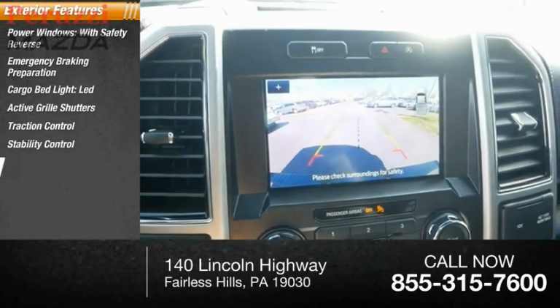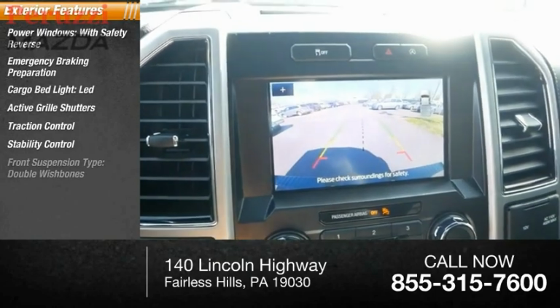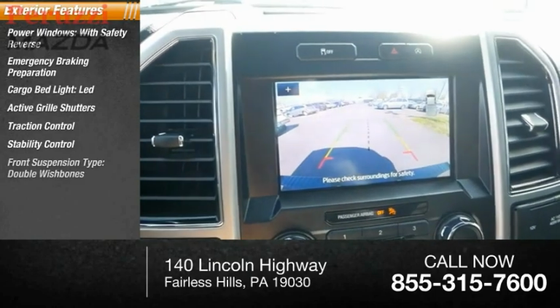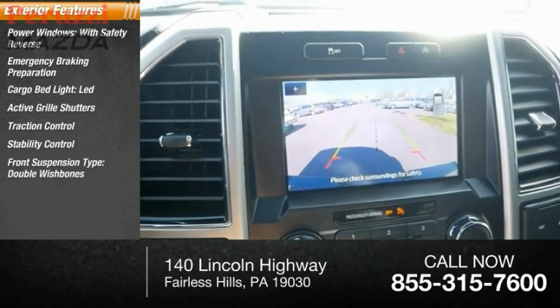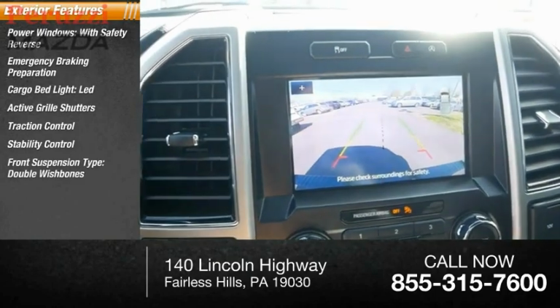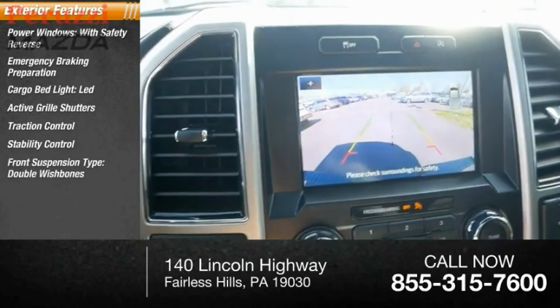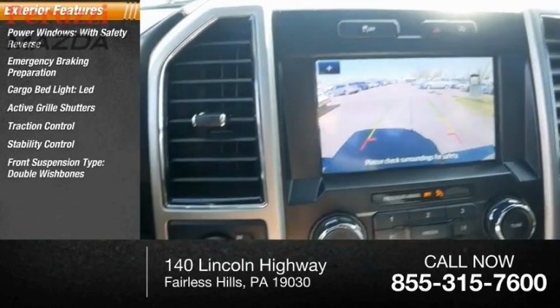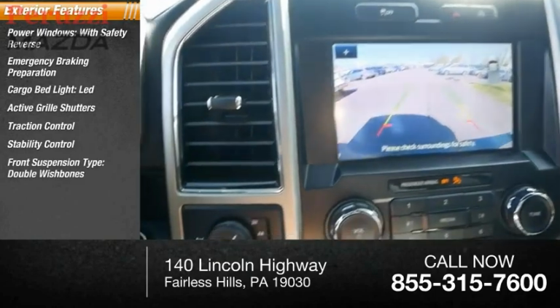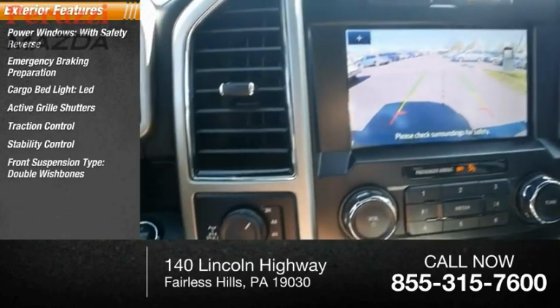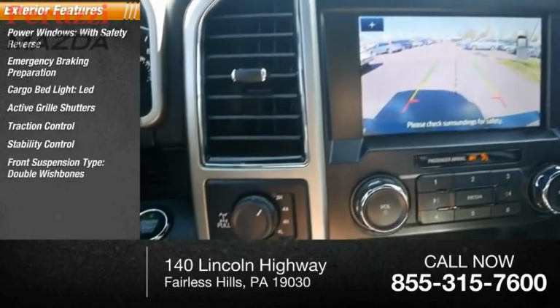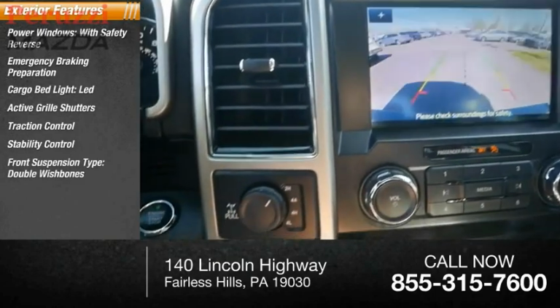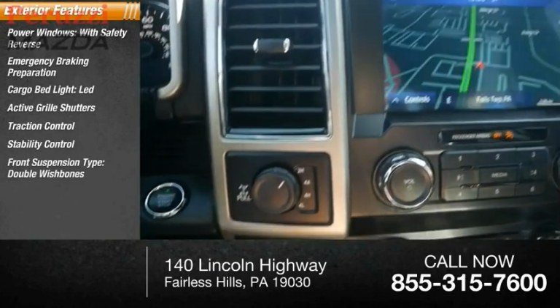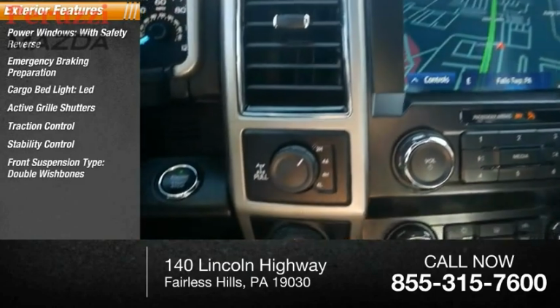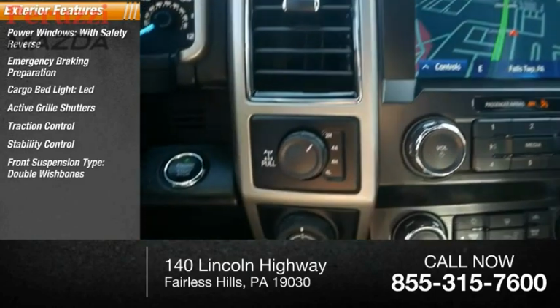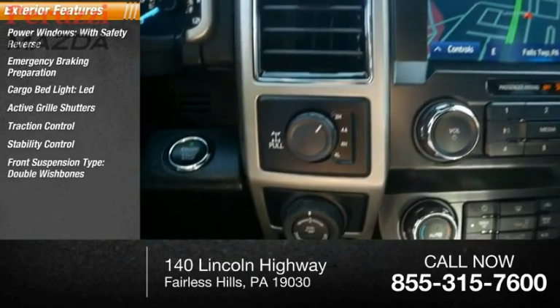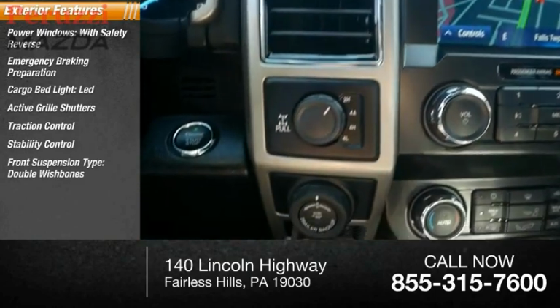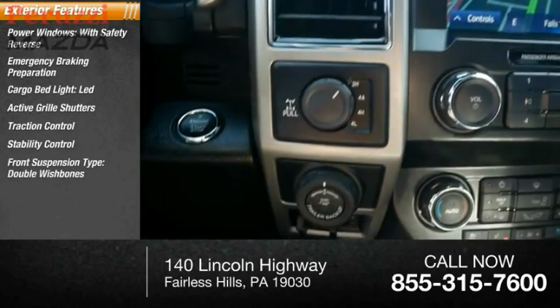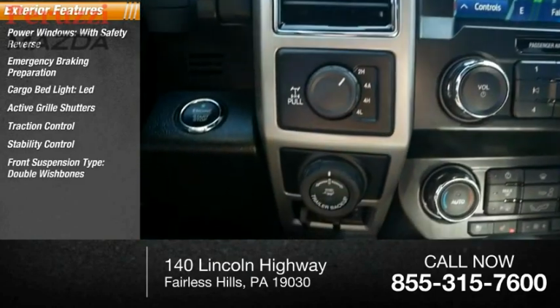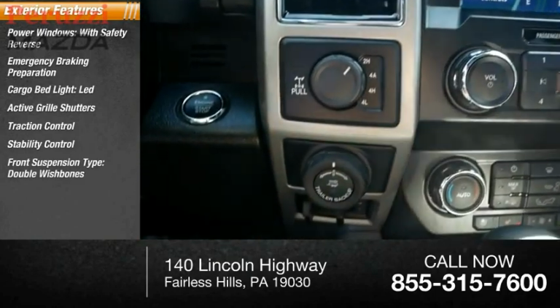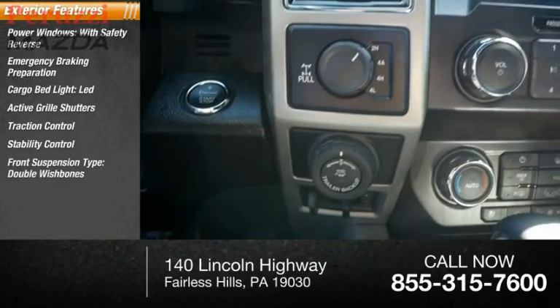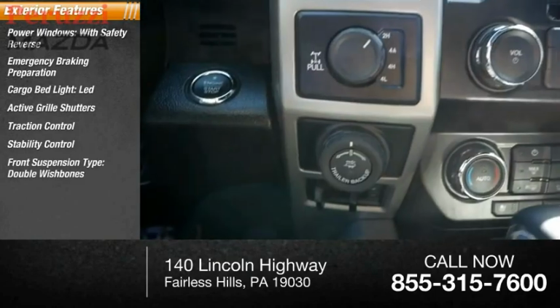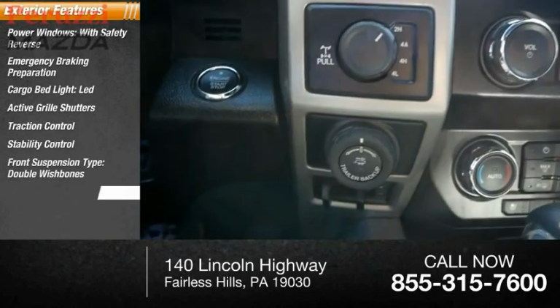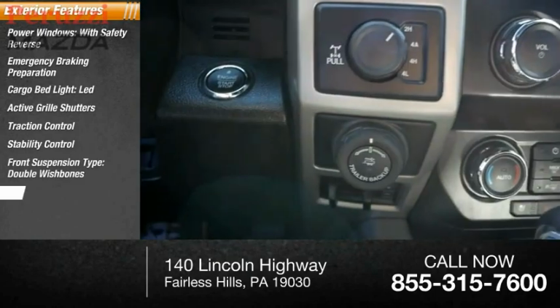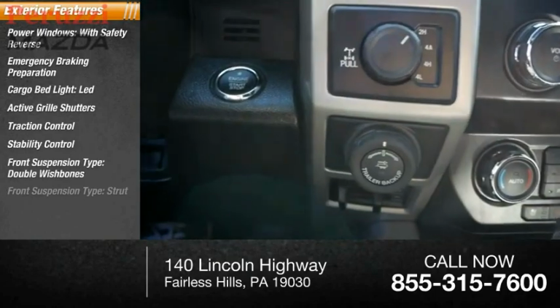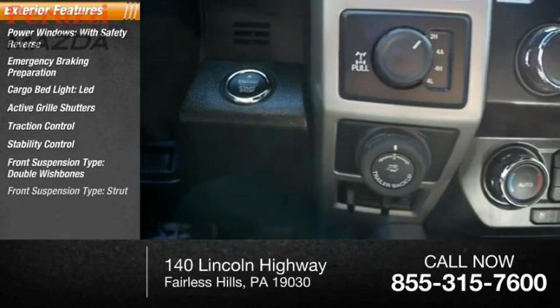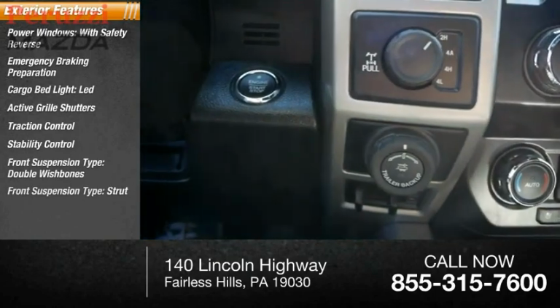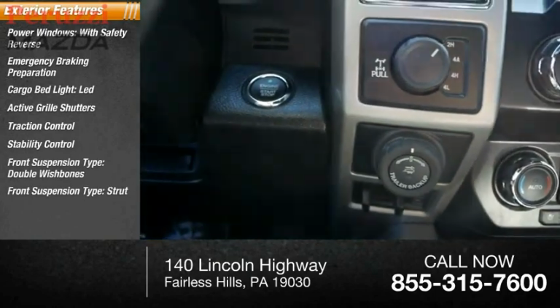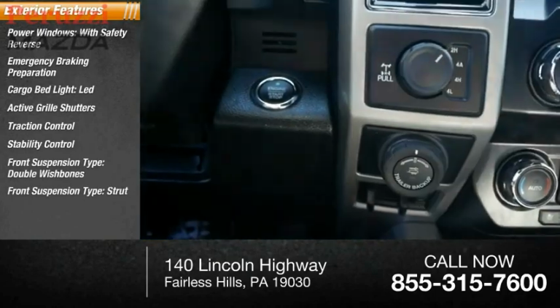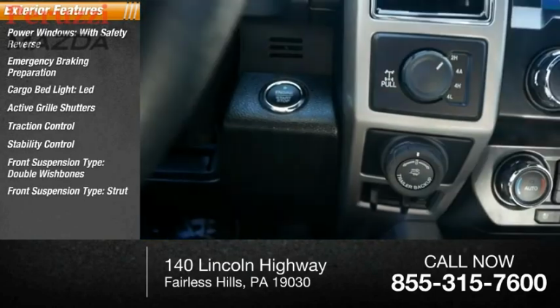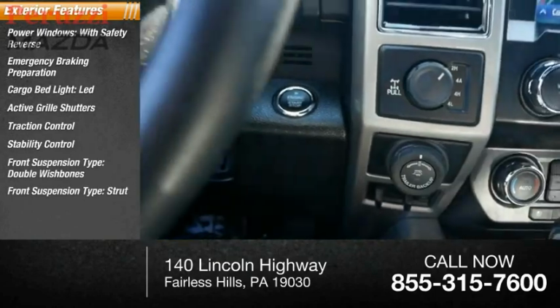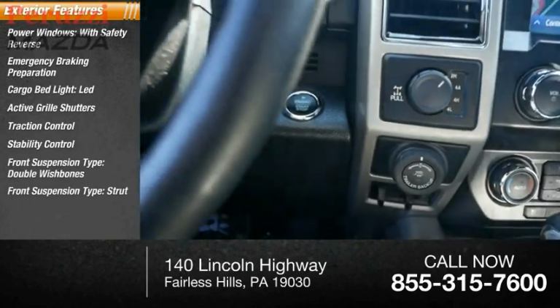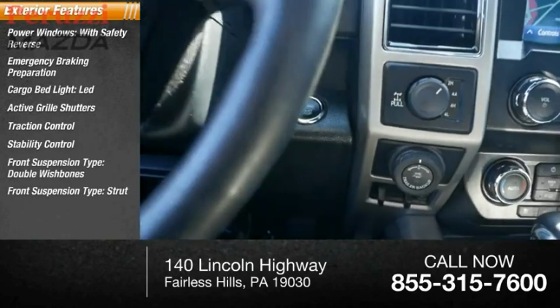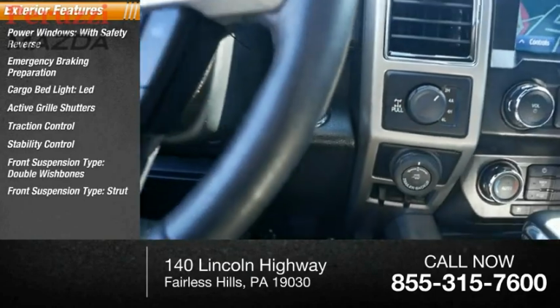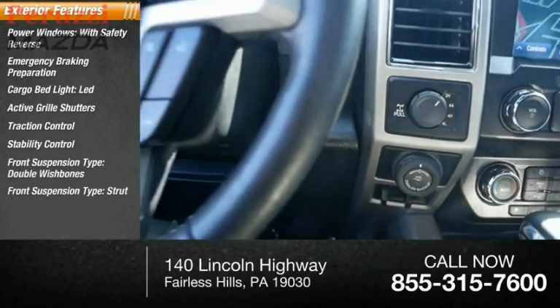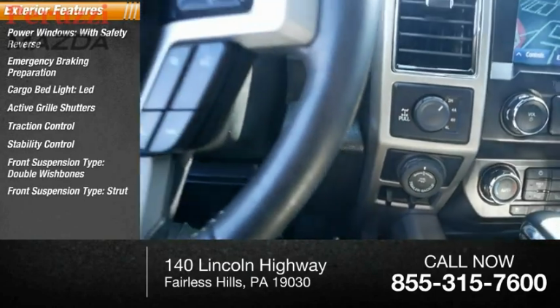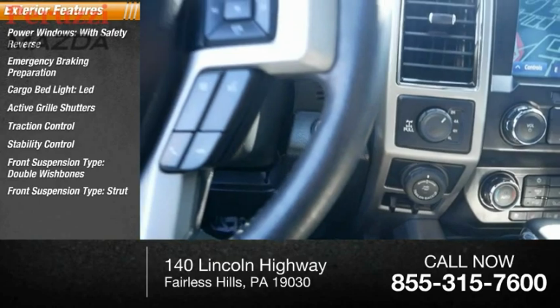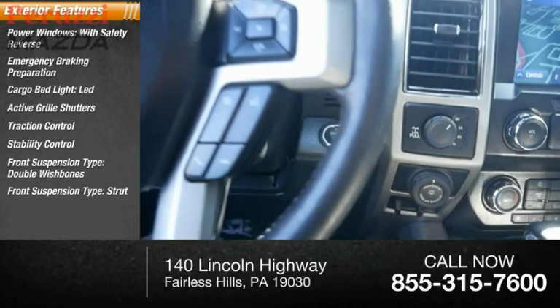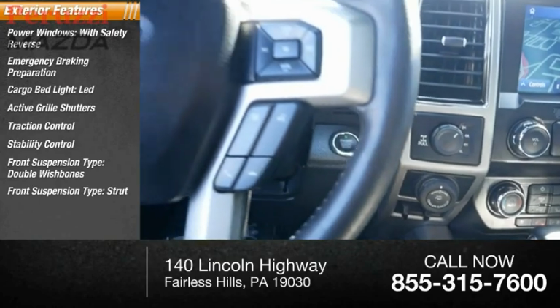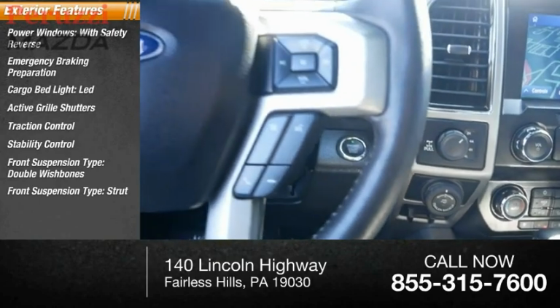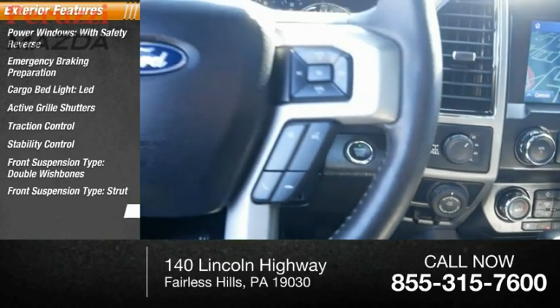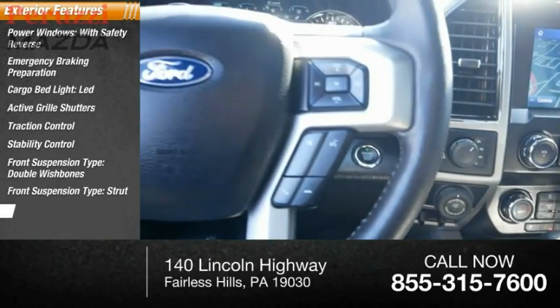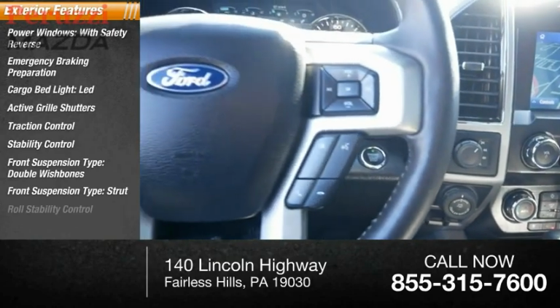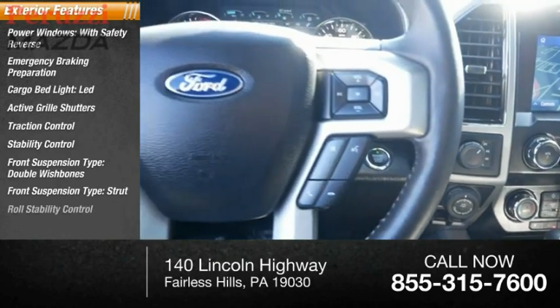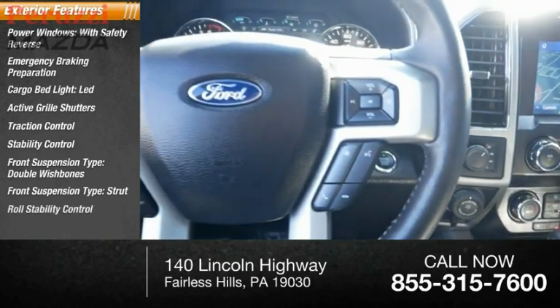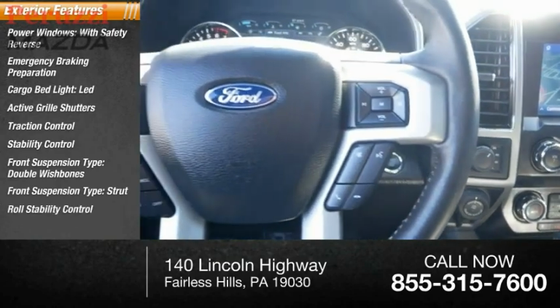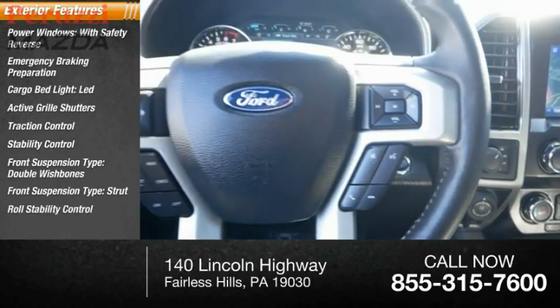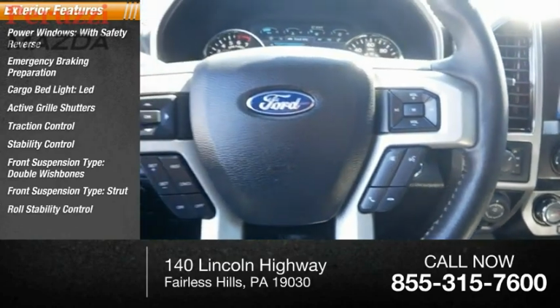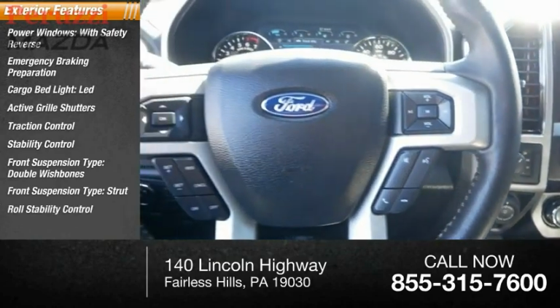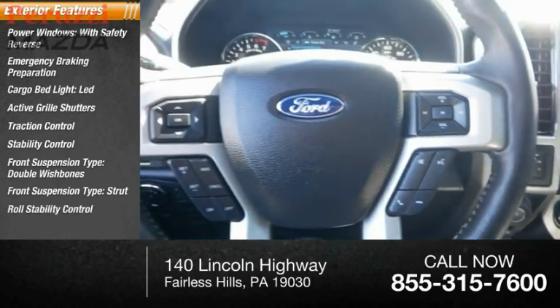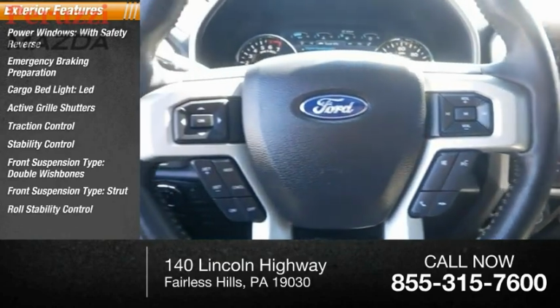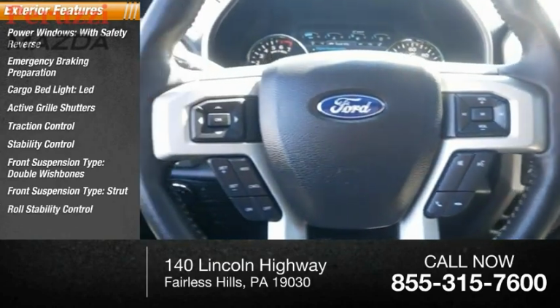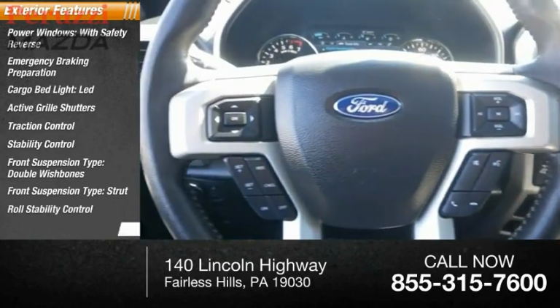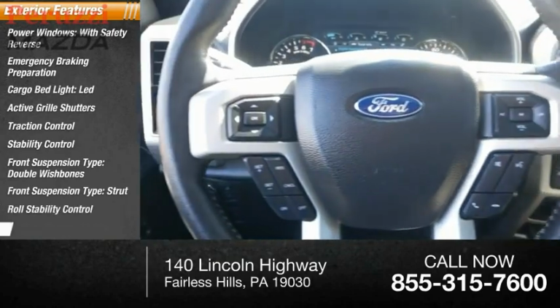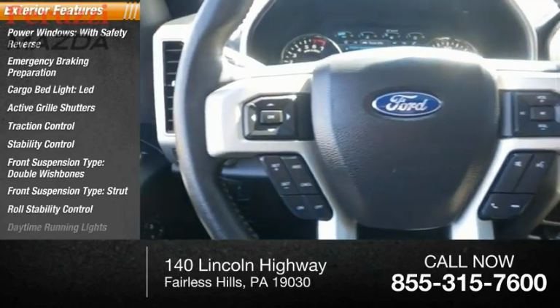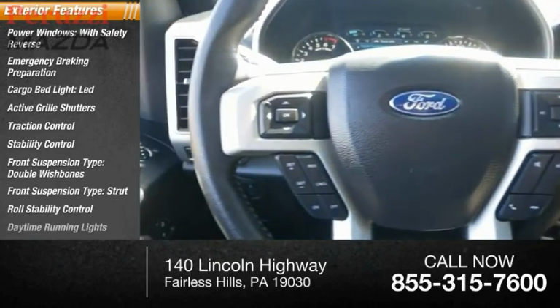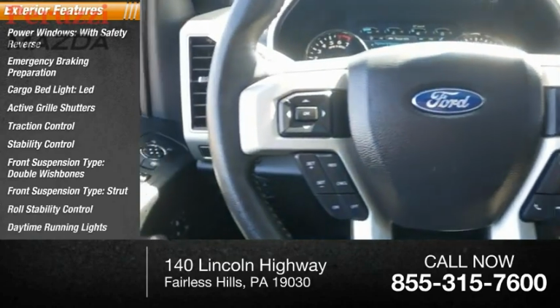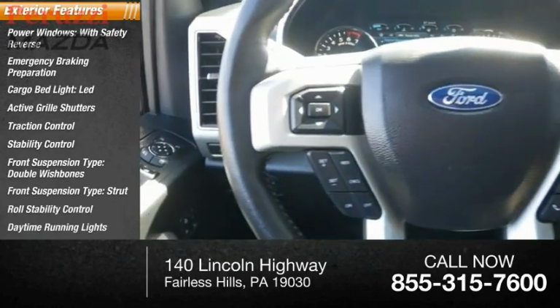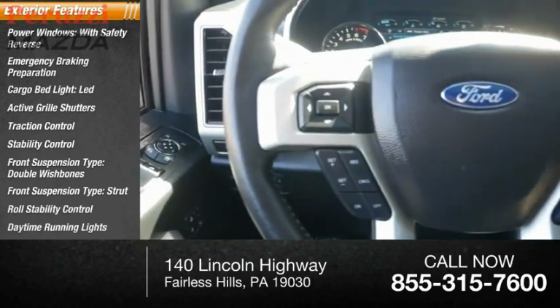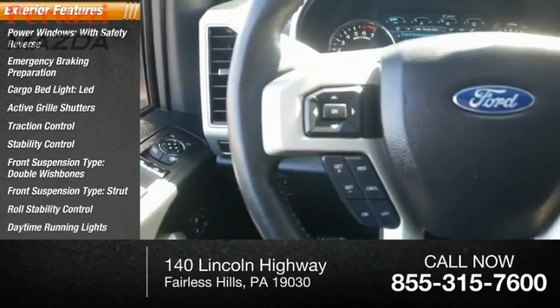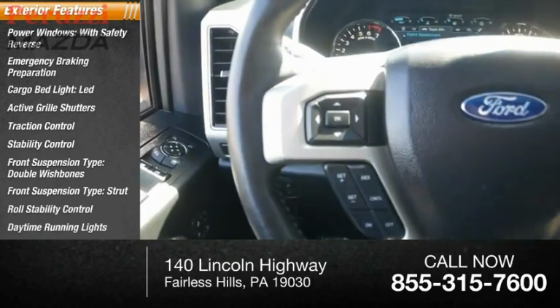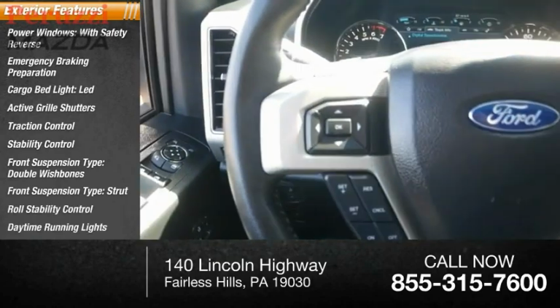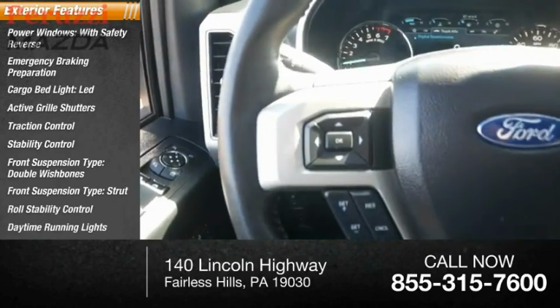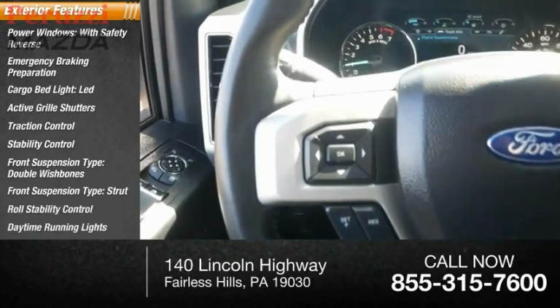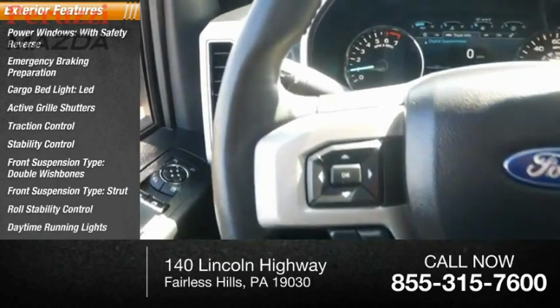Front suspension type: double wishbones and strut. Roll stability control, daytime running lights.